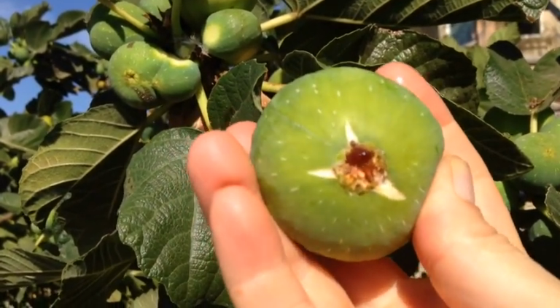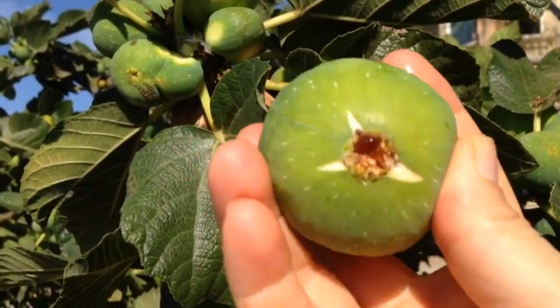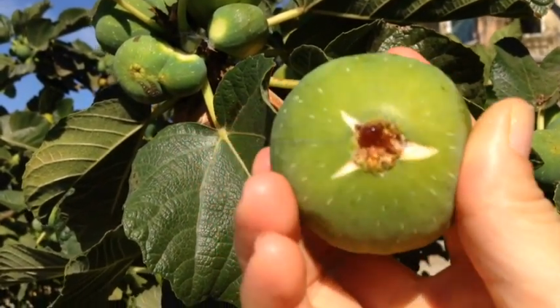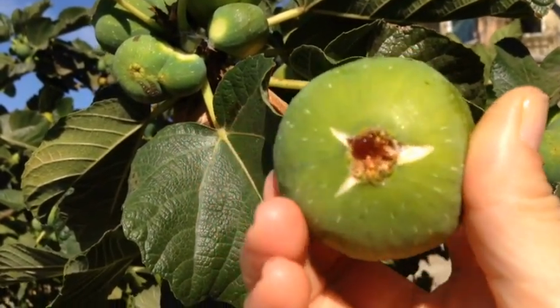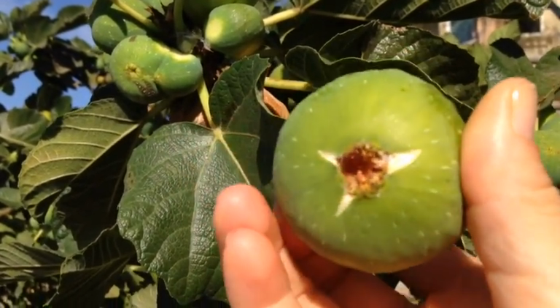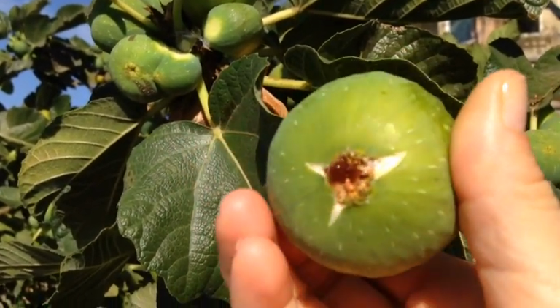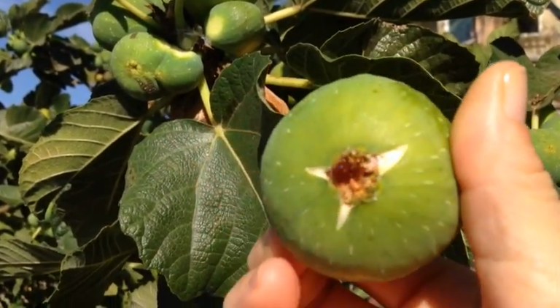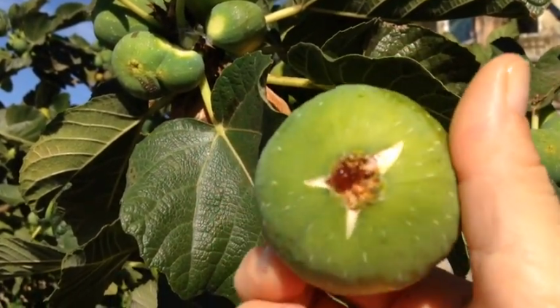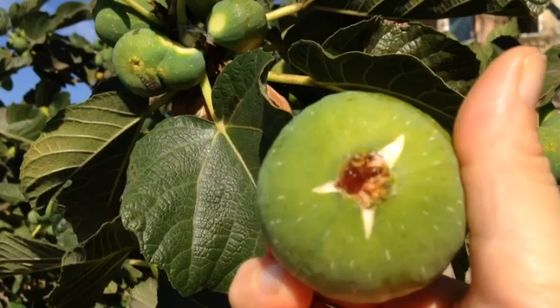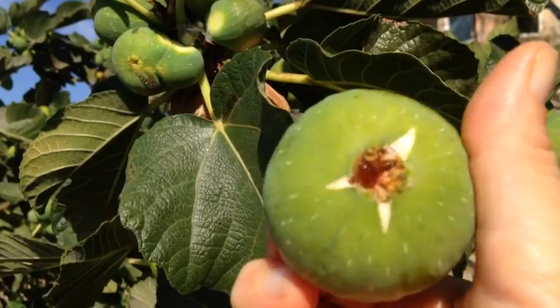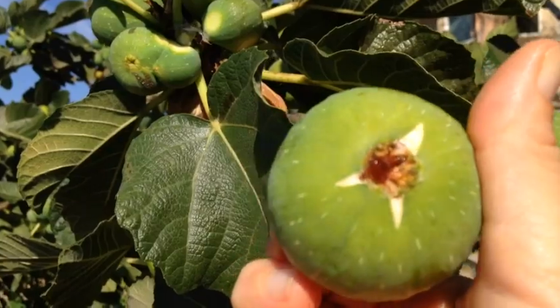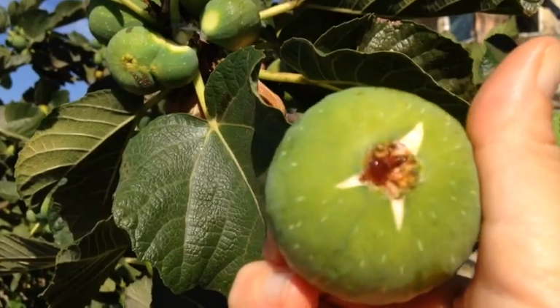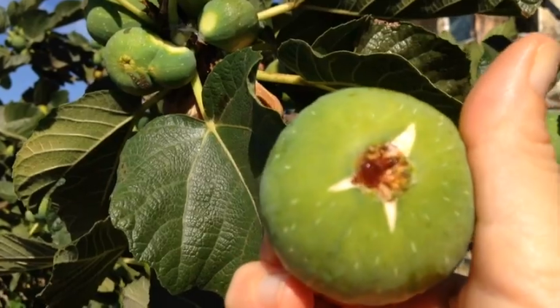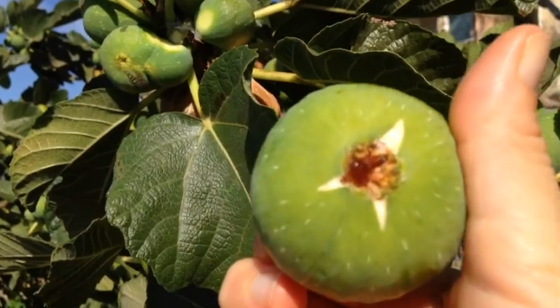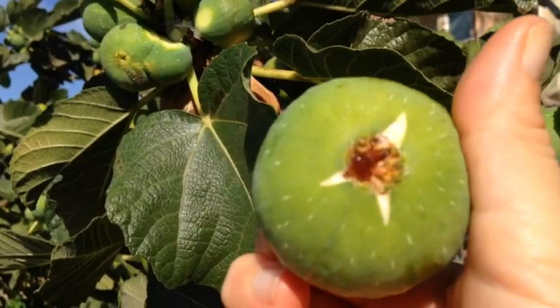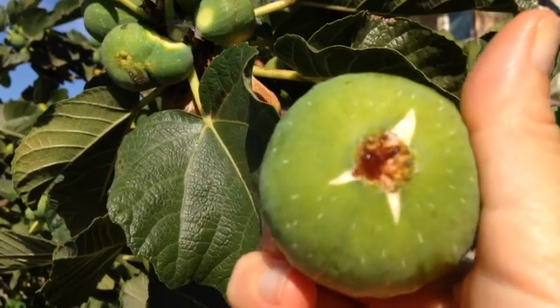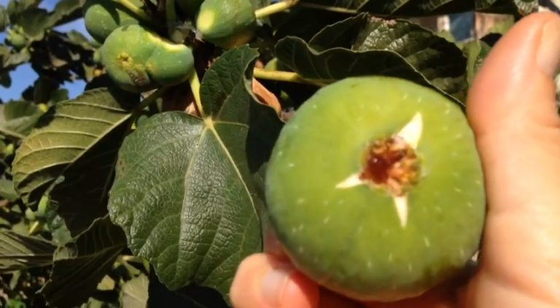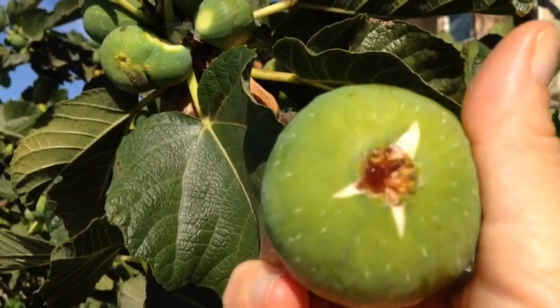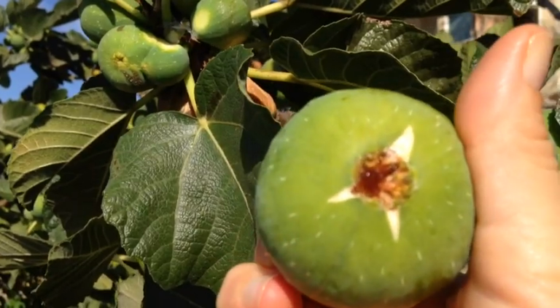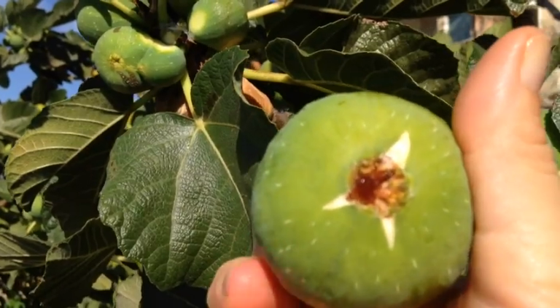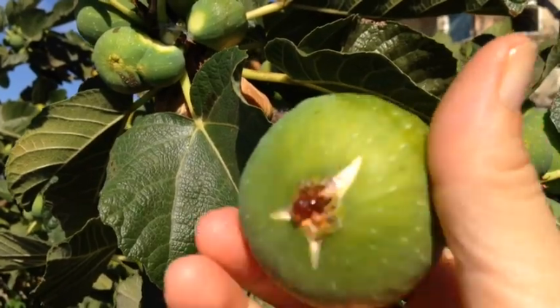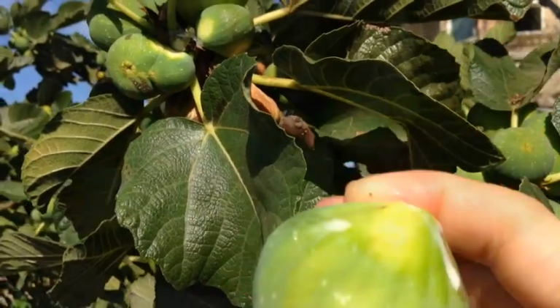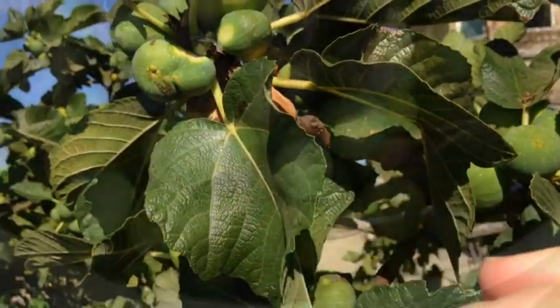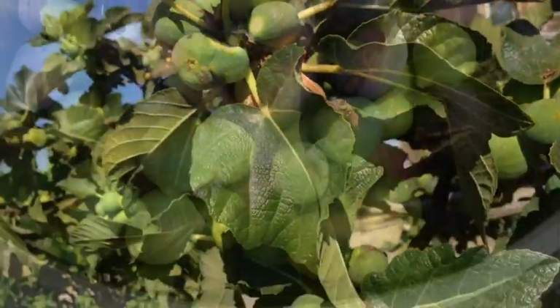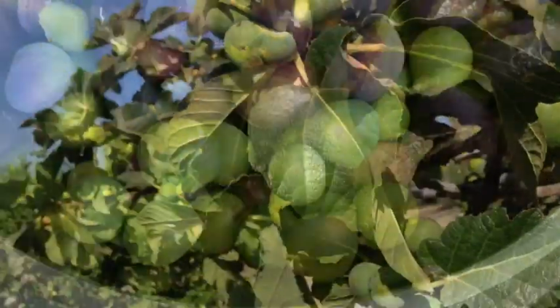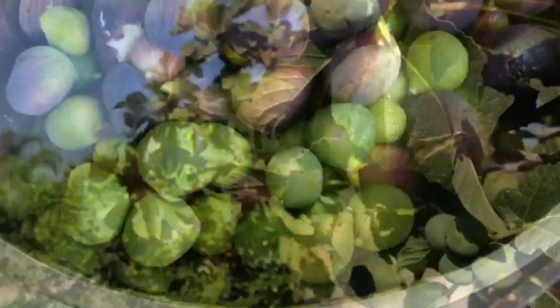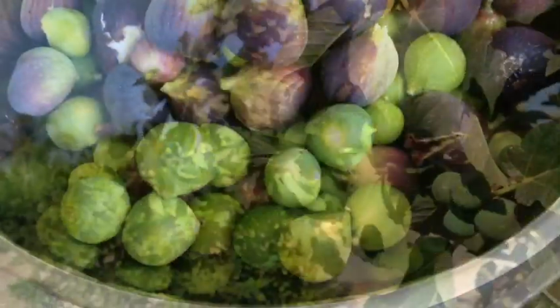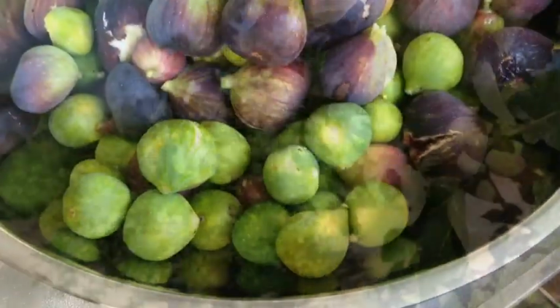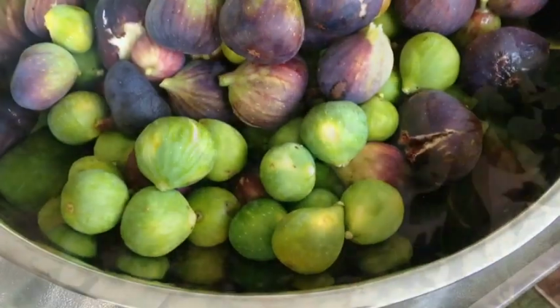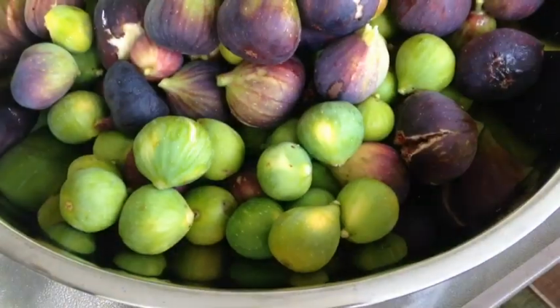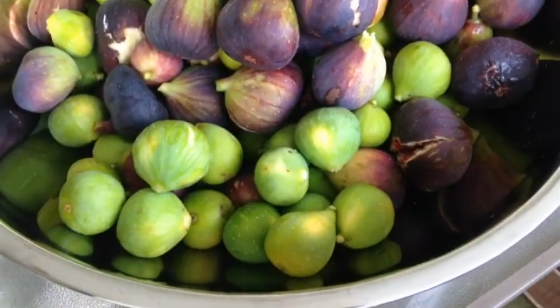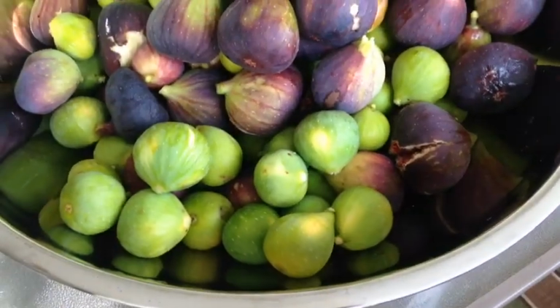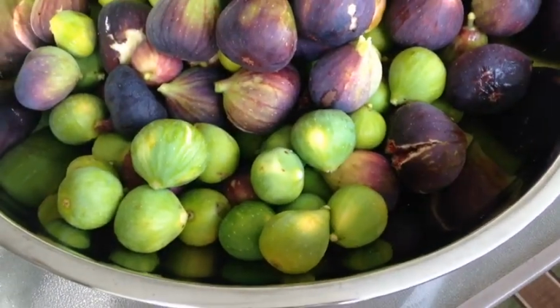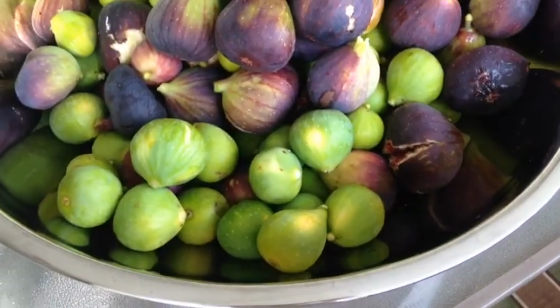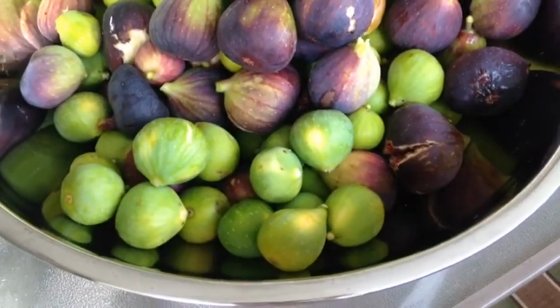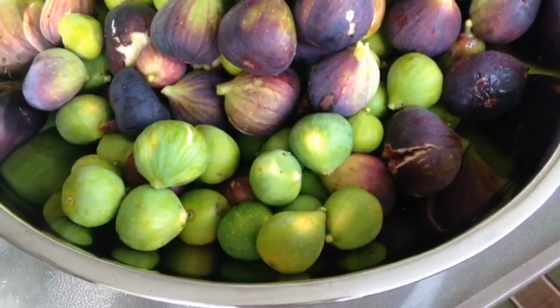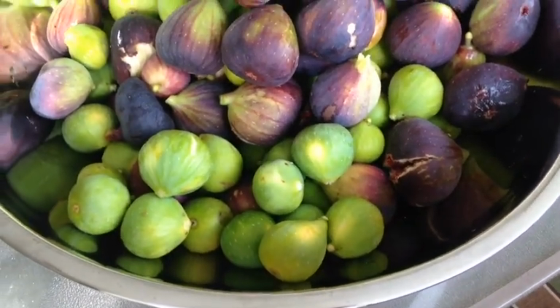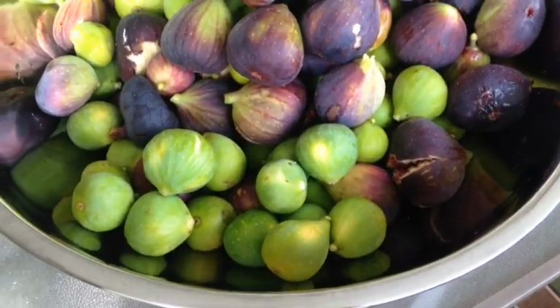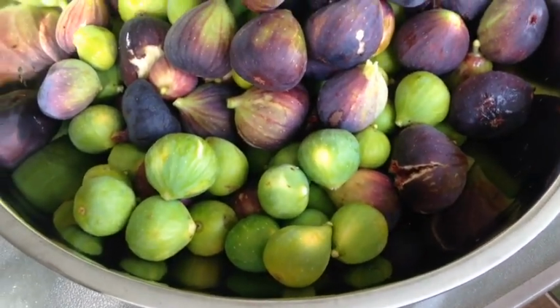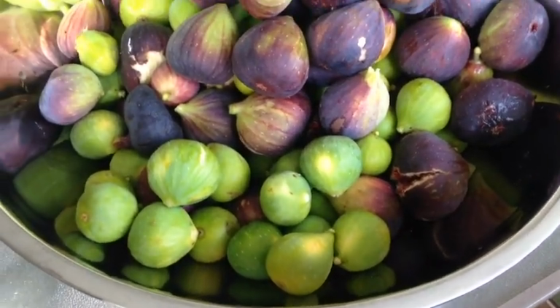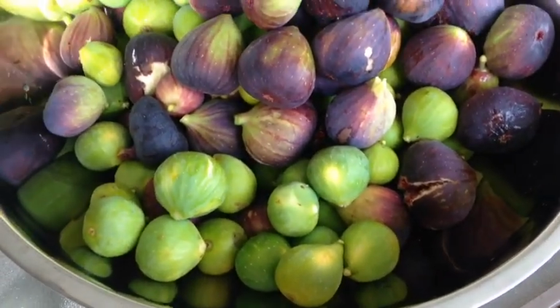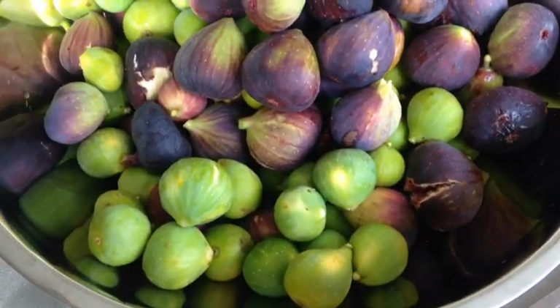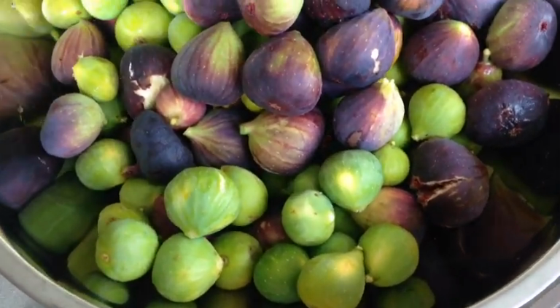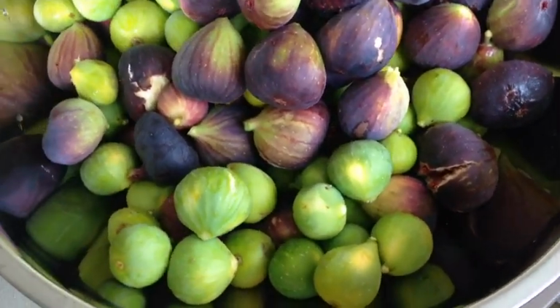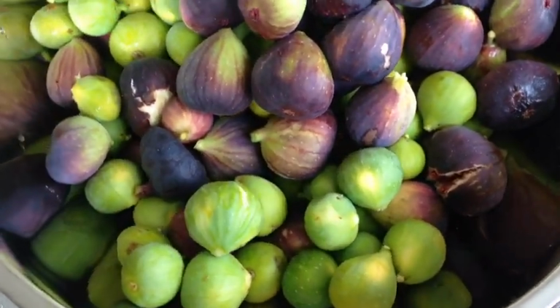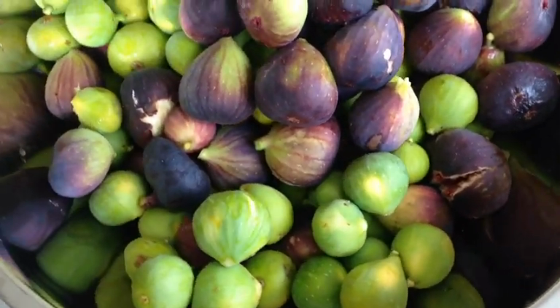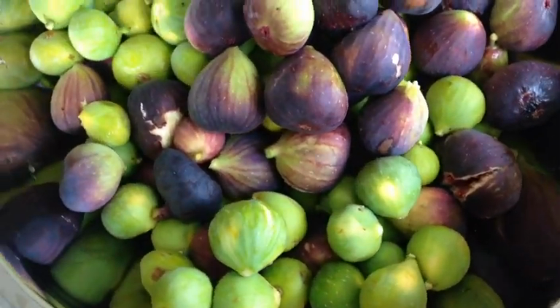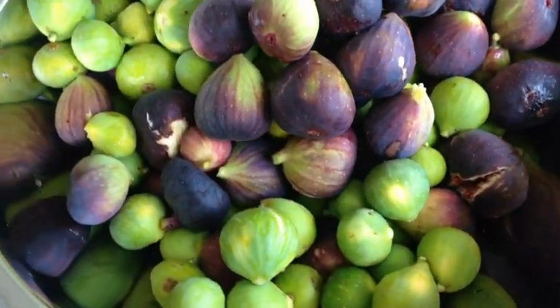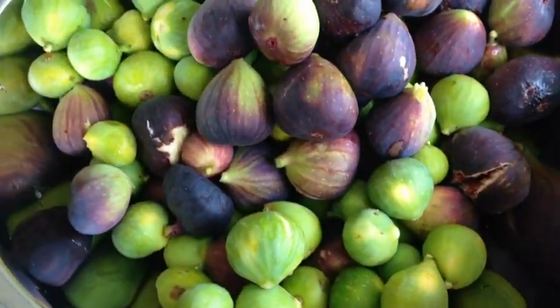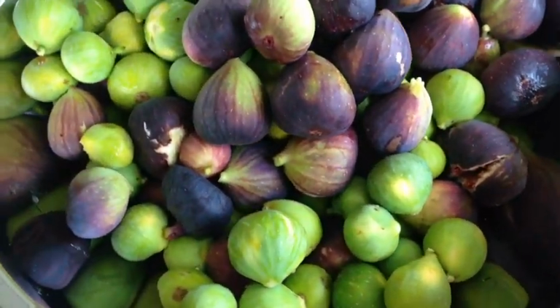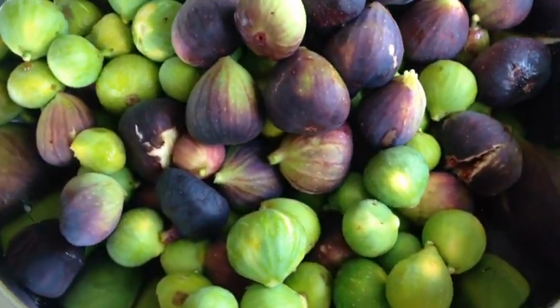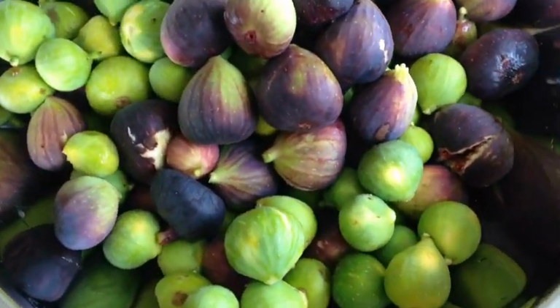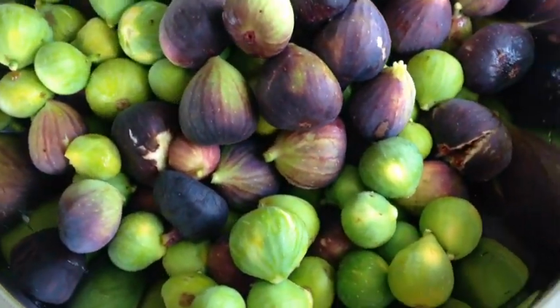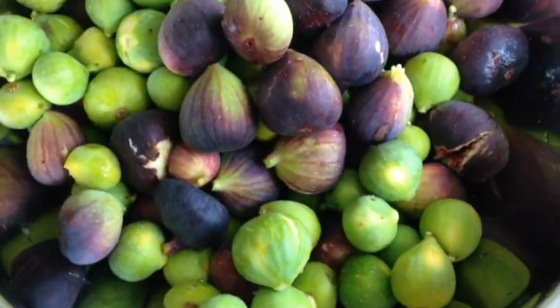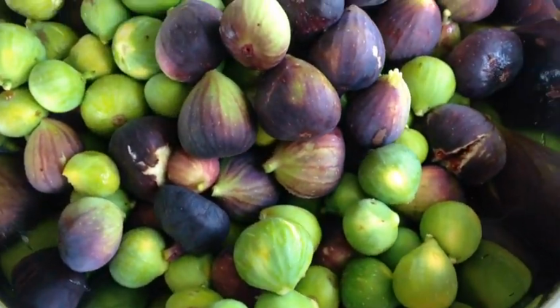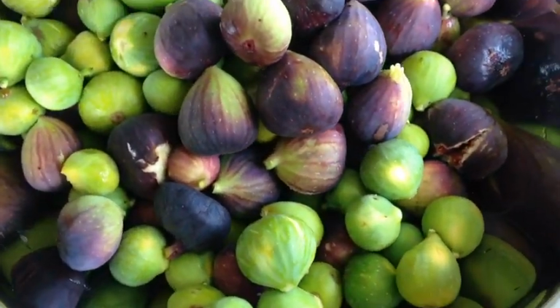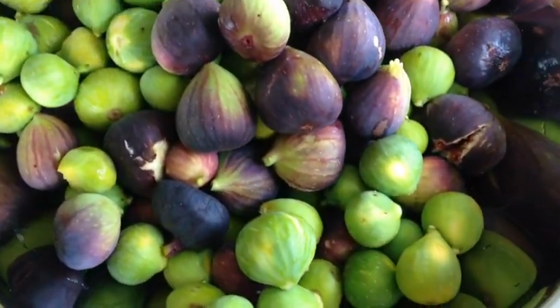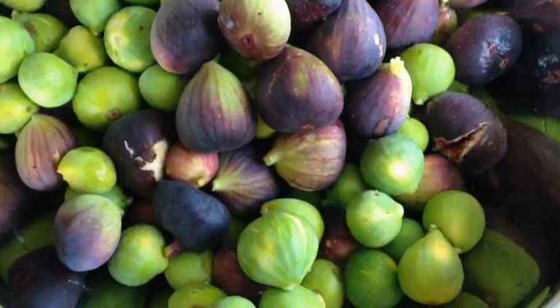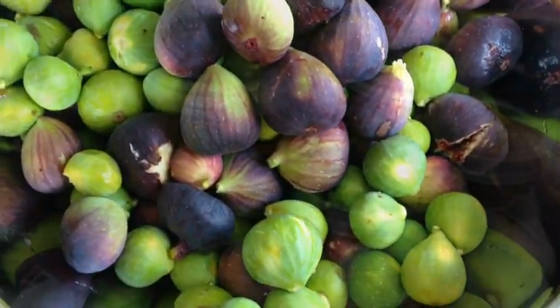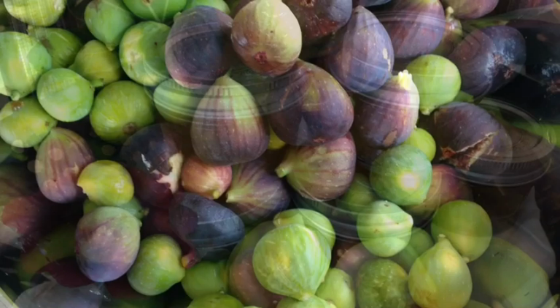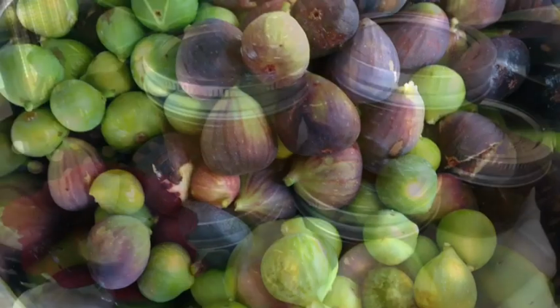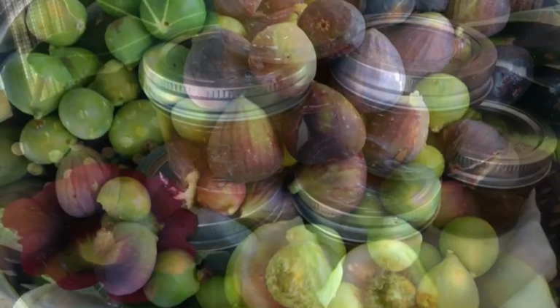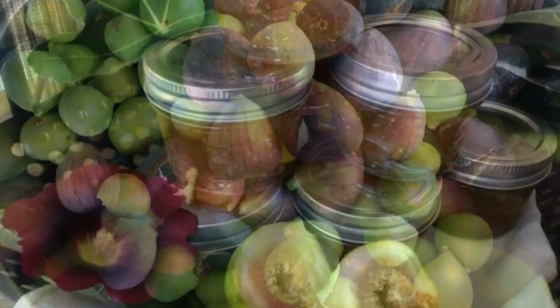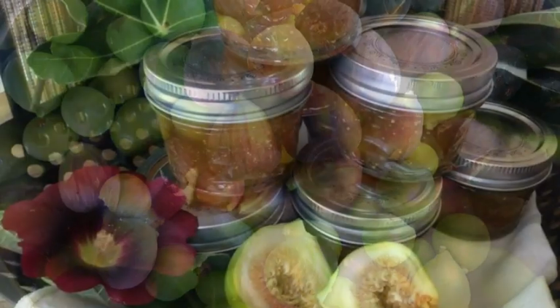And this is a white fig. If you're picking your own figs like we just did, the best time to pick them would be early morning.